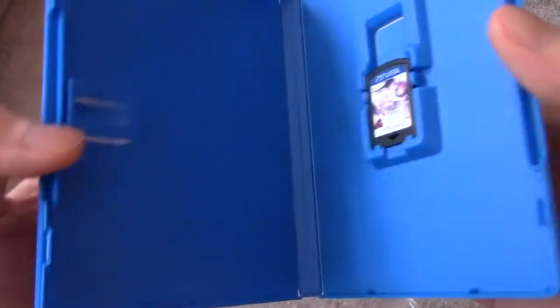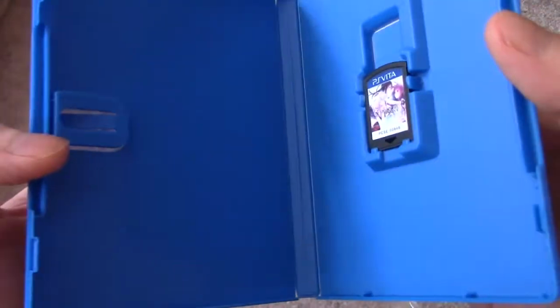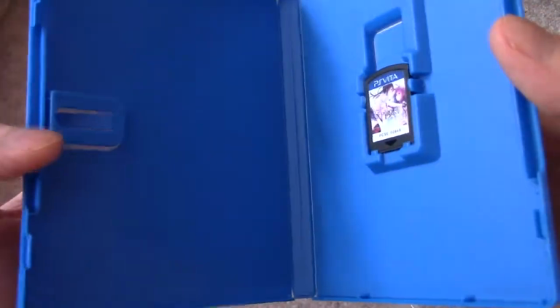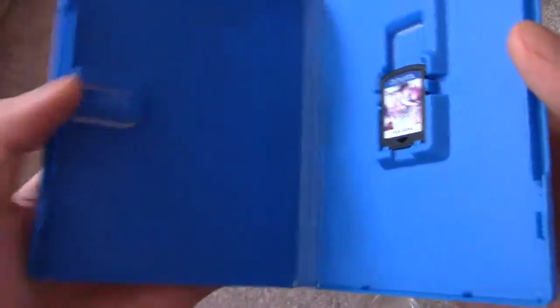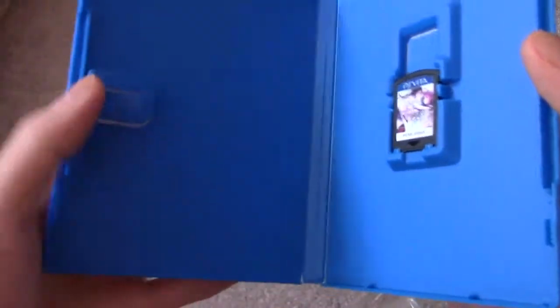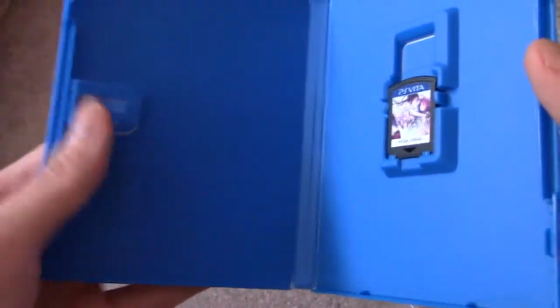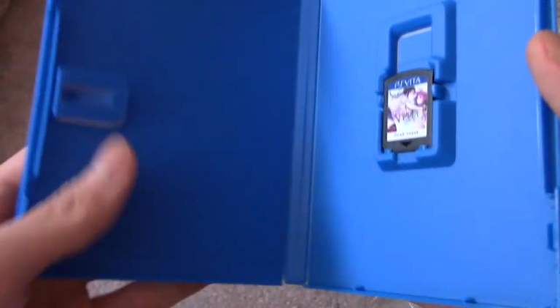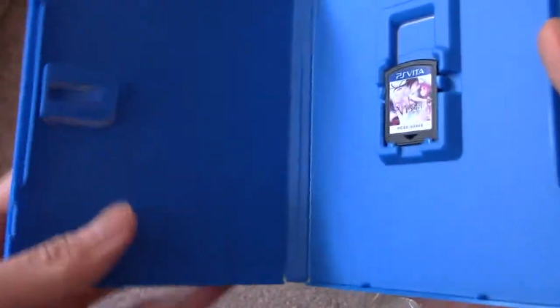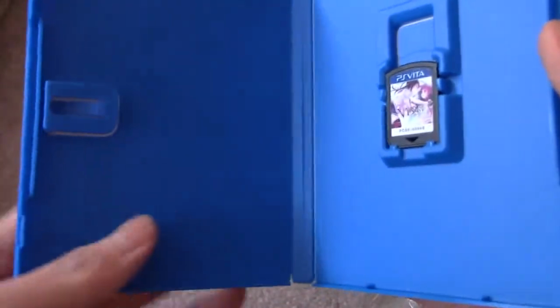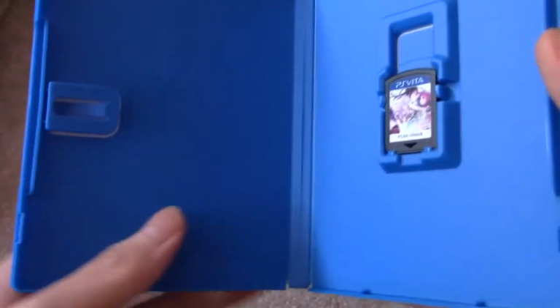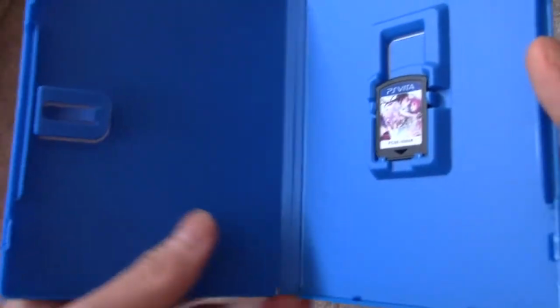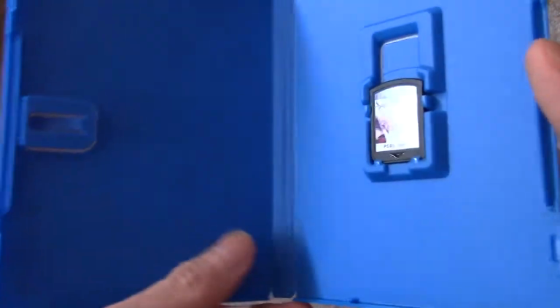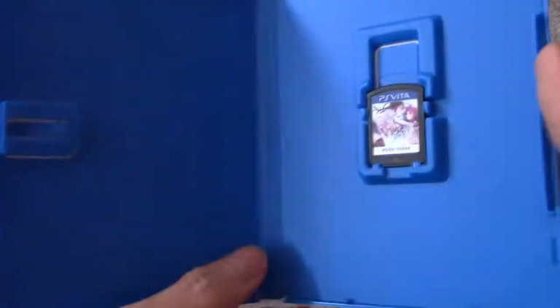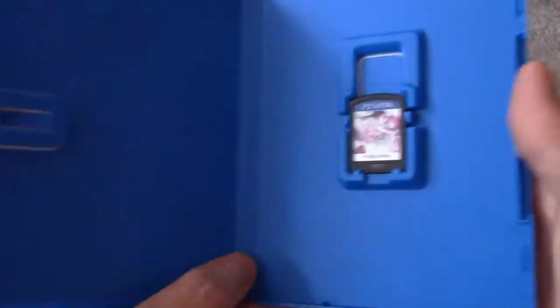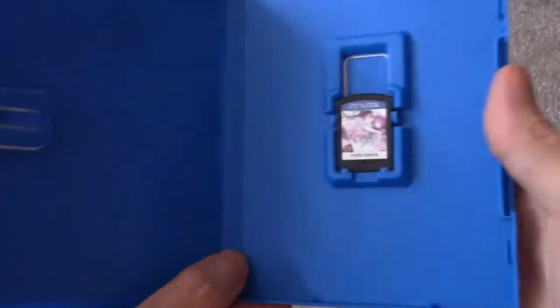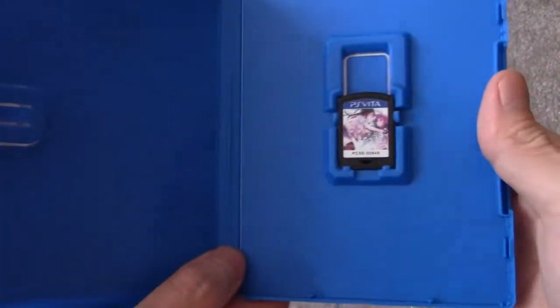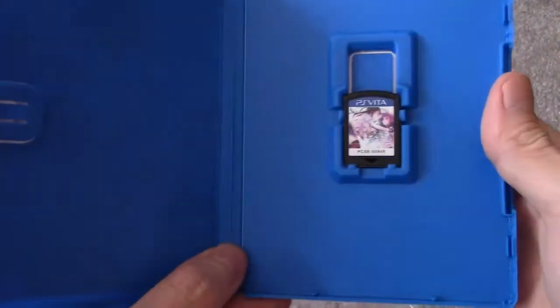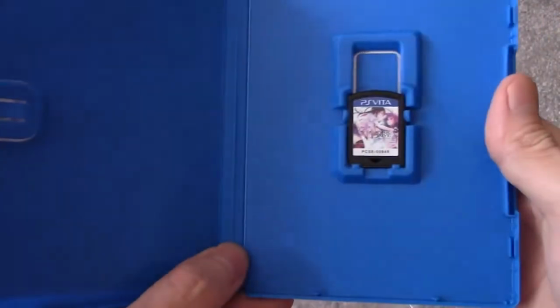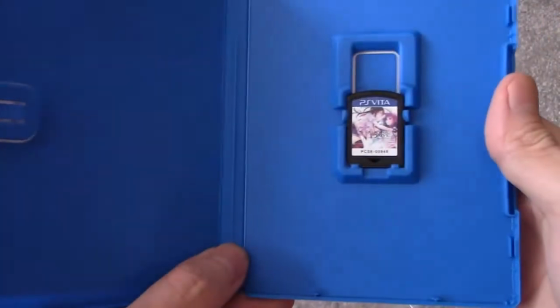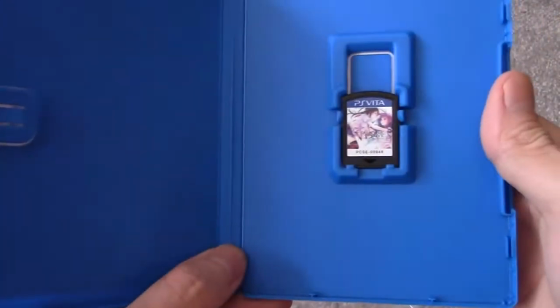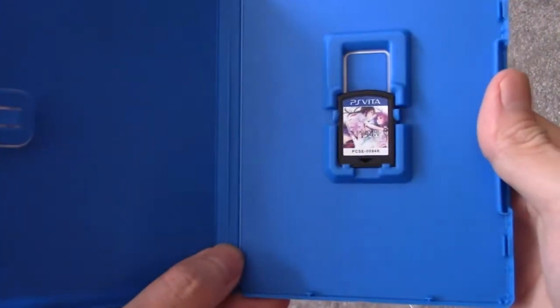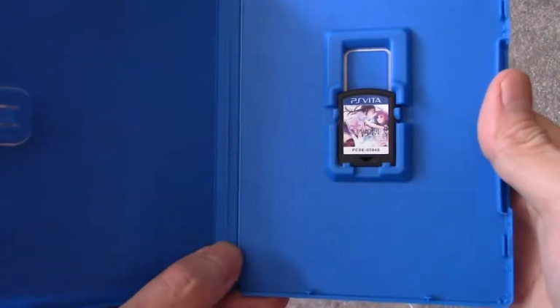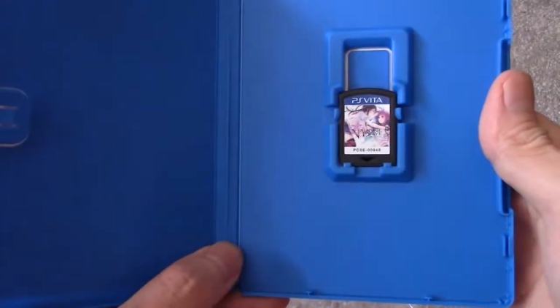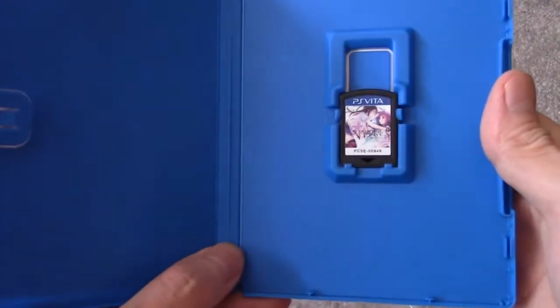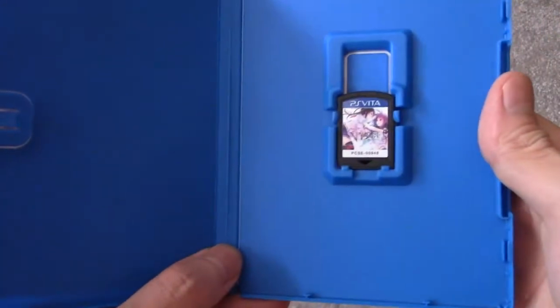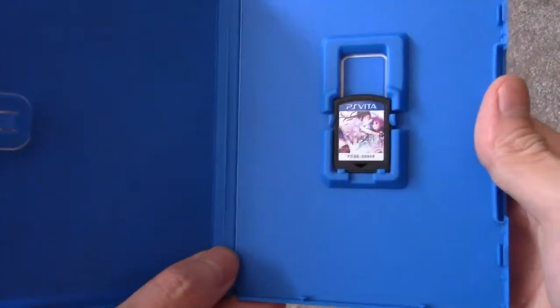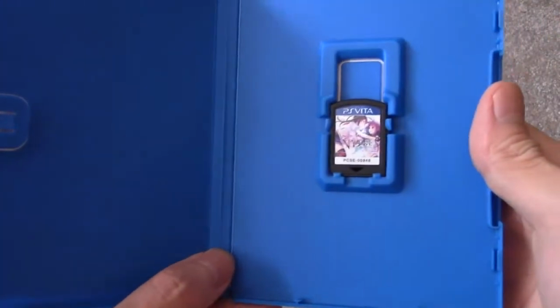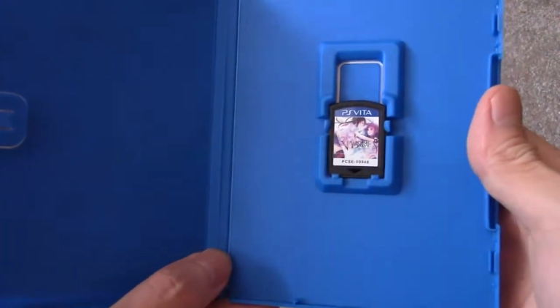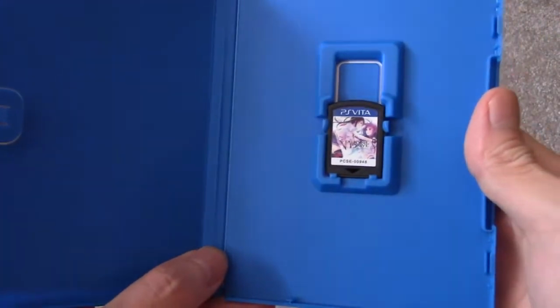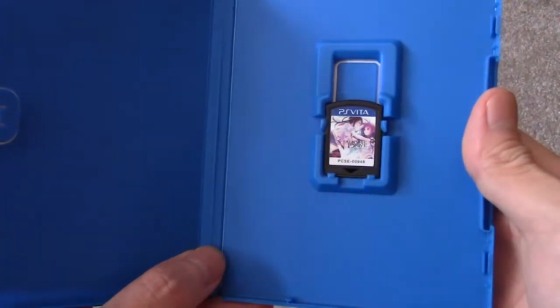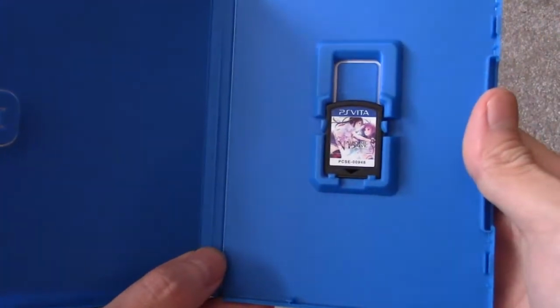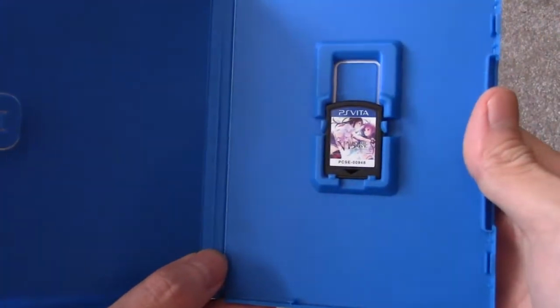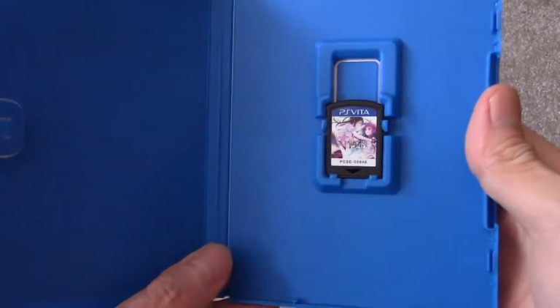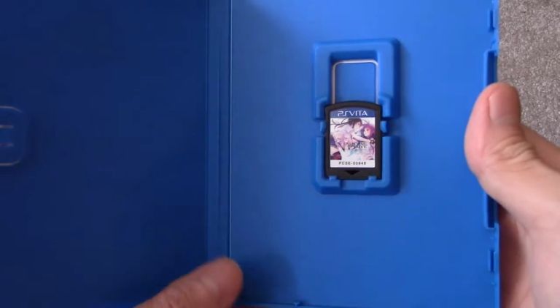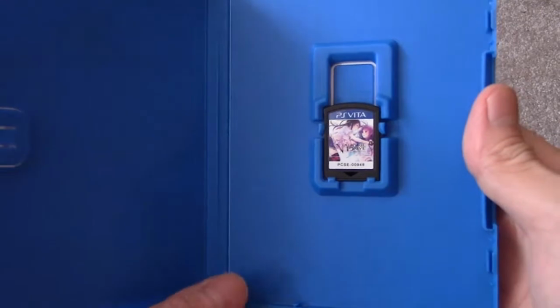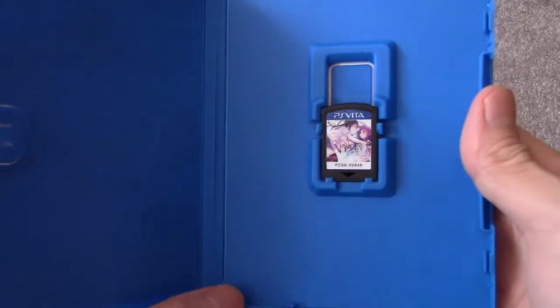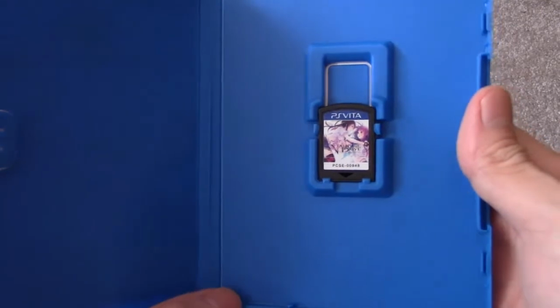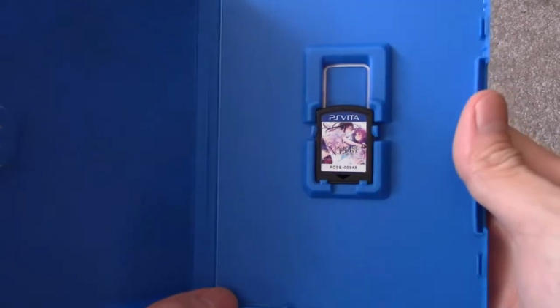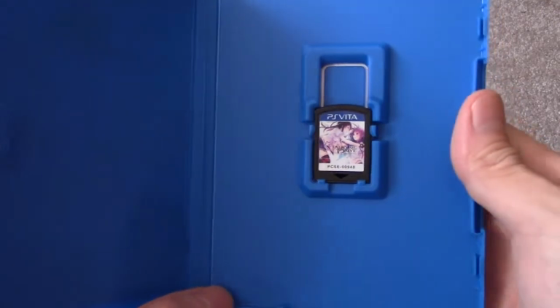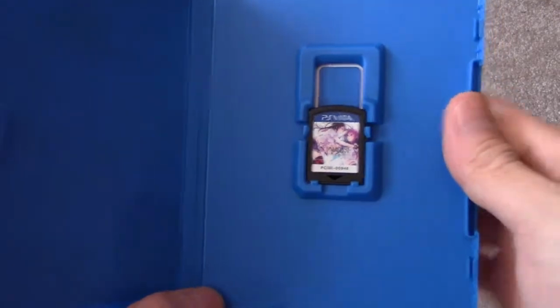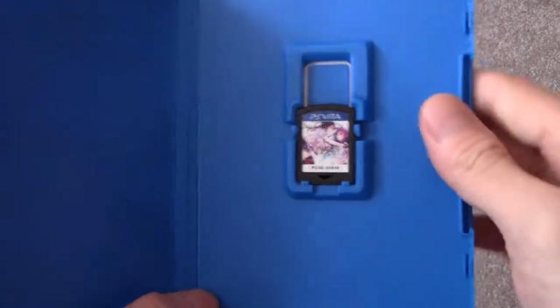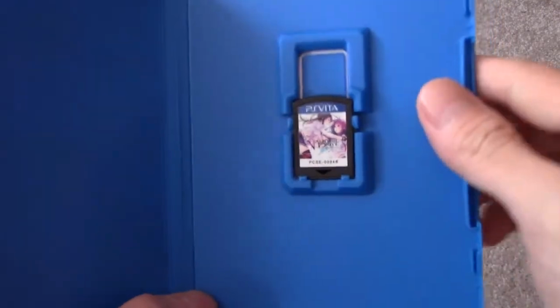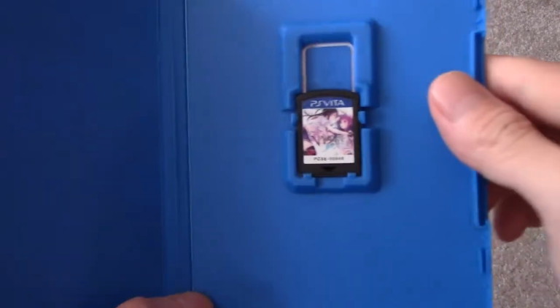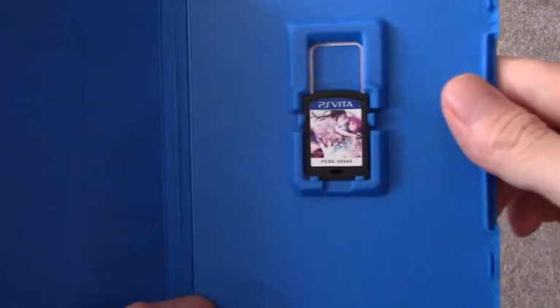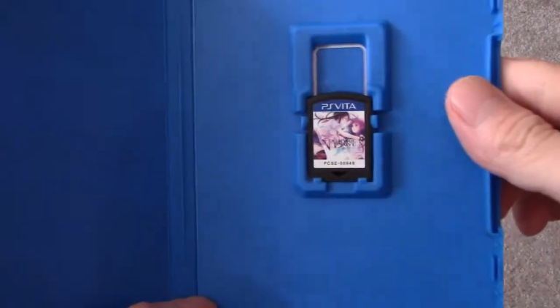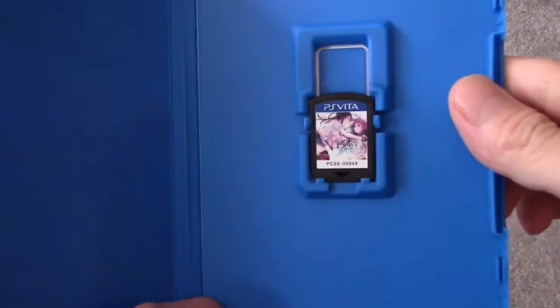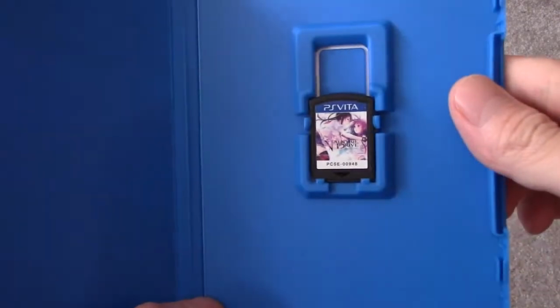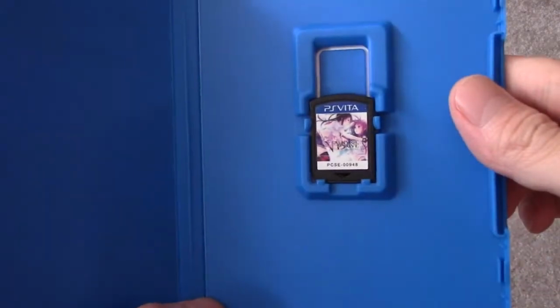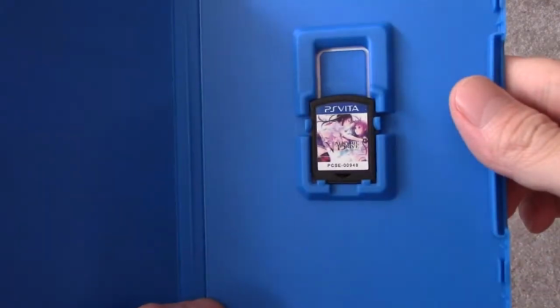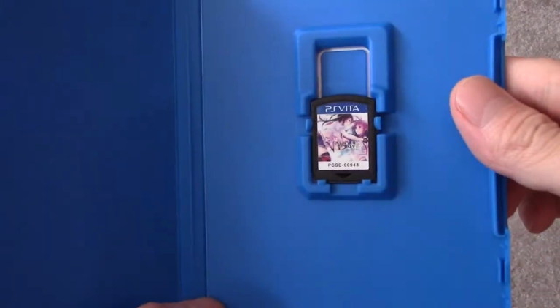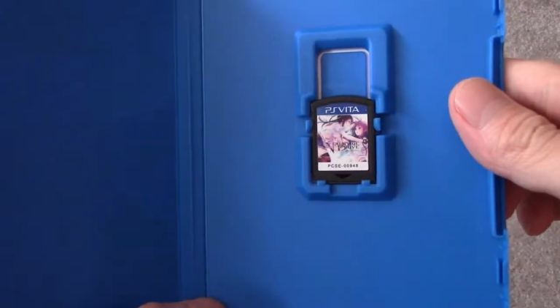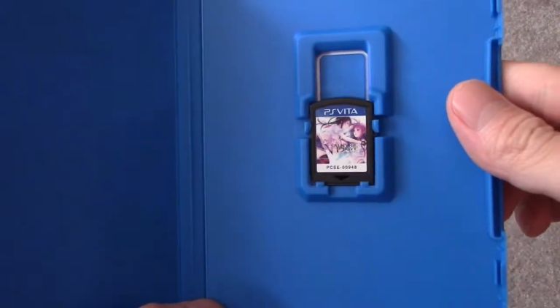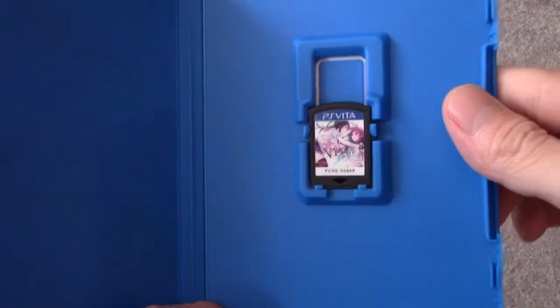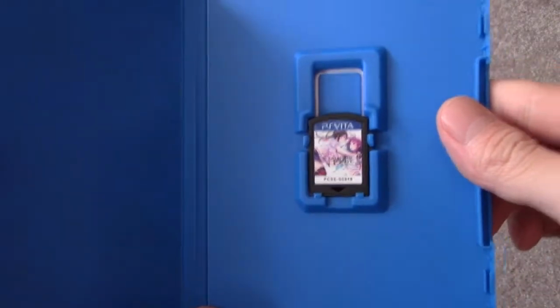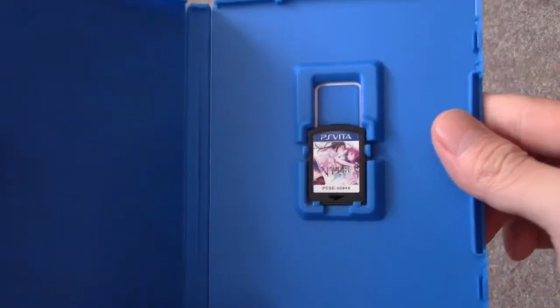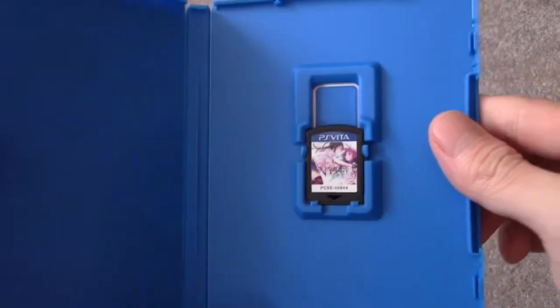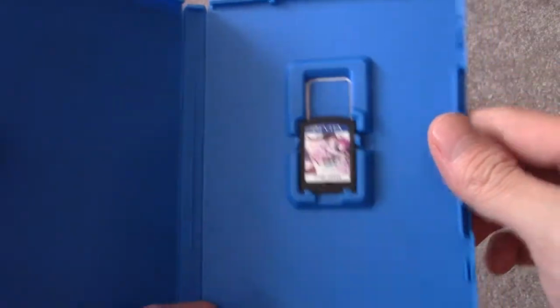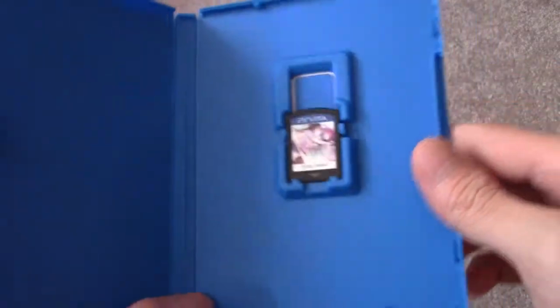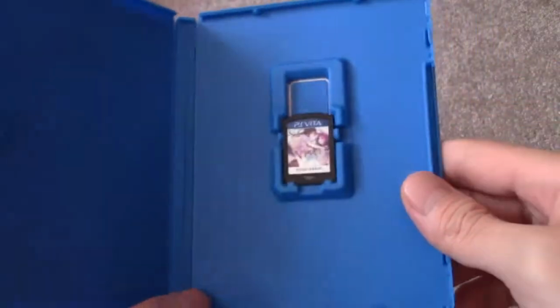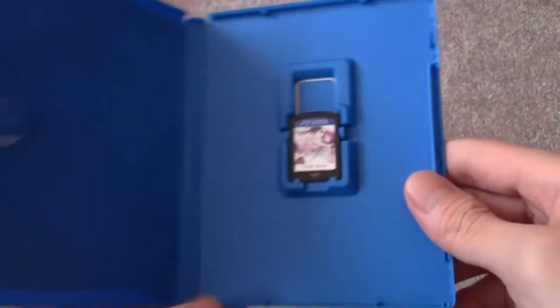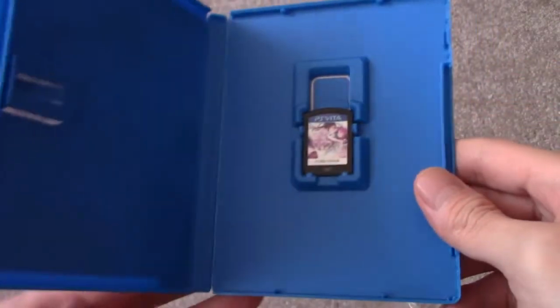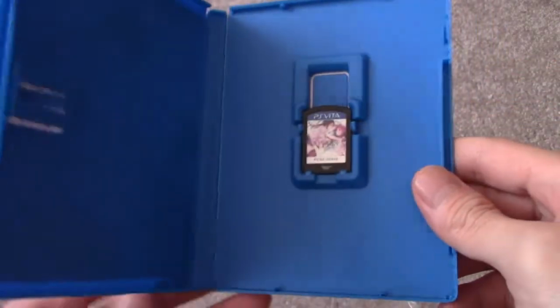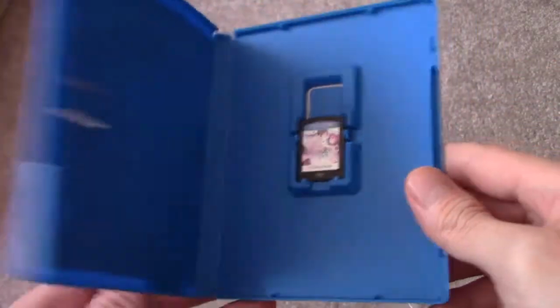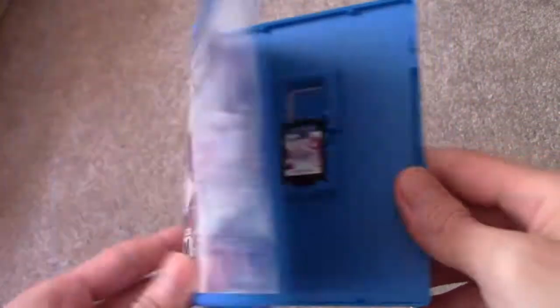If you guys know, PlayStation Vita doesn't have a lot of games — it's kind of sad — but this is the game card. Stay tuned for a full review, guys.